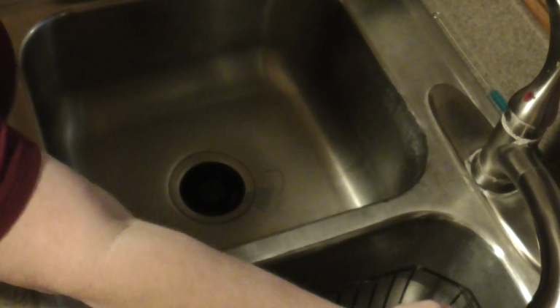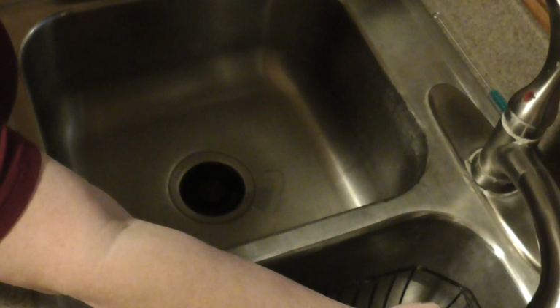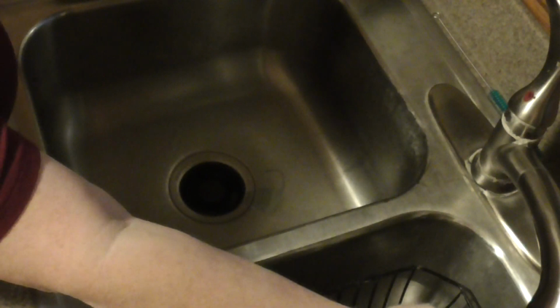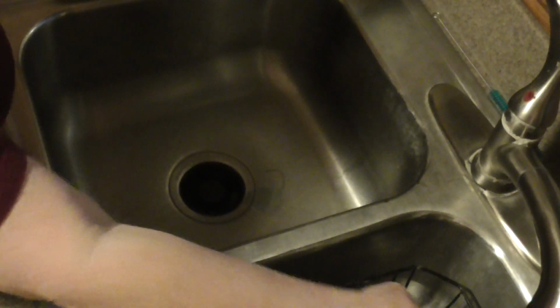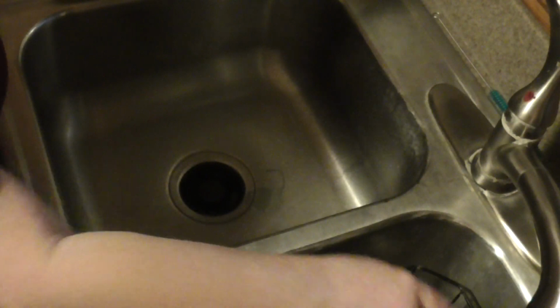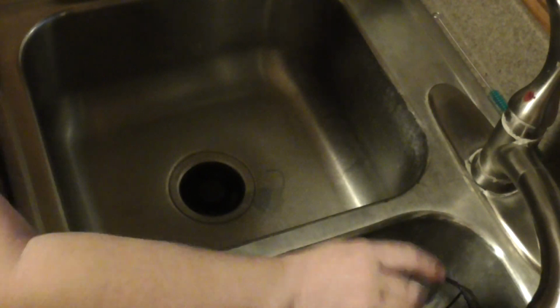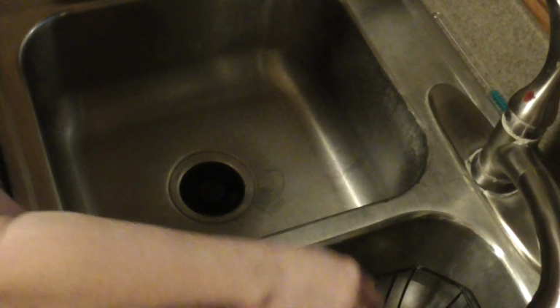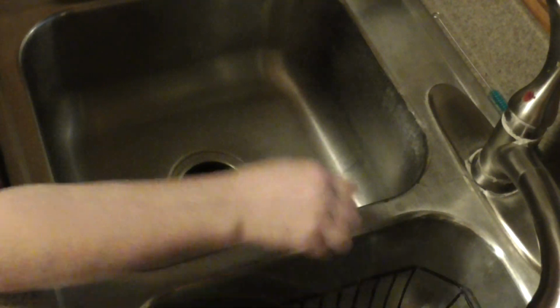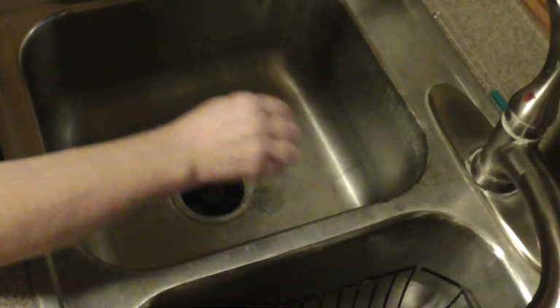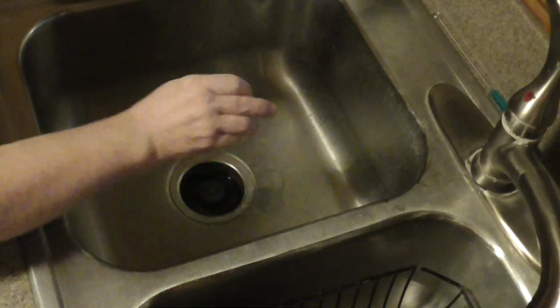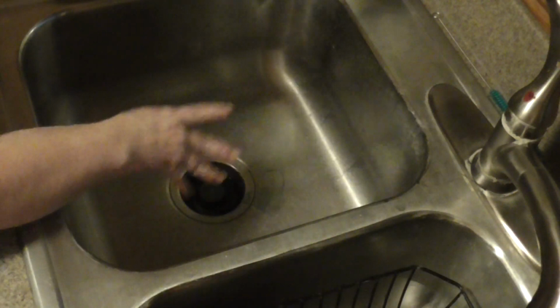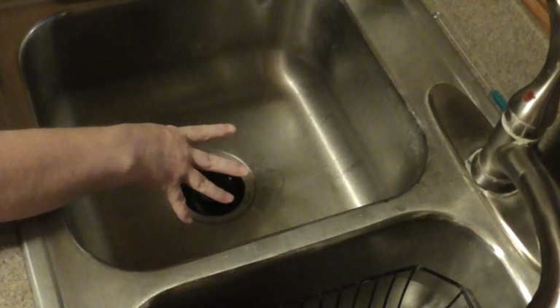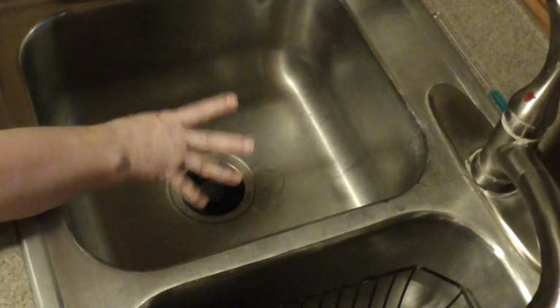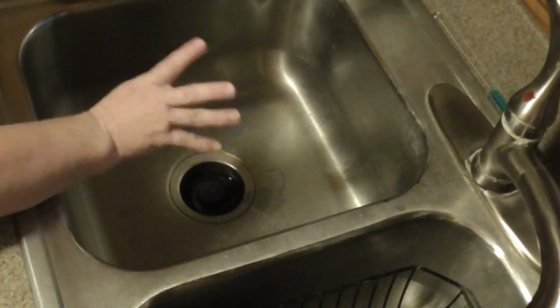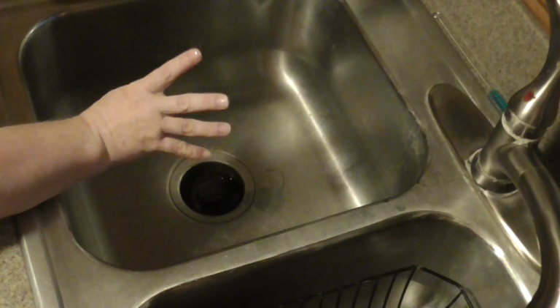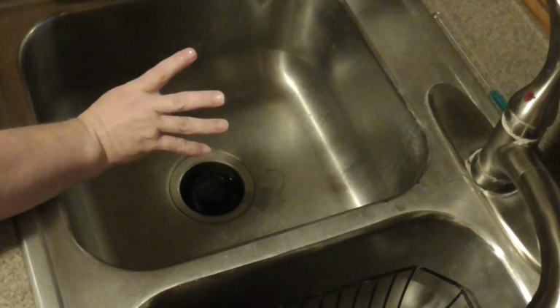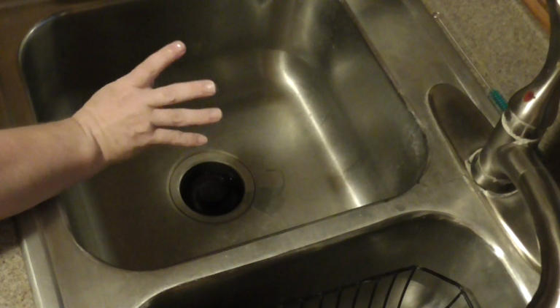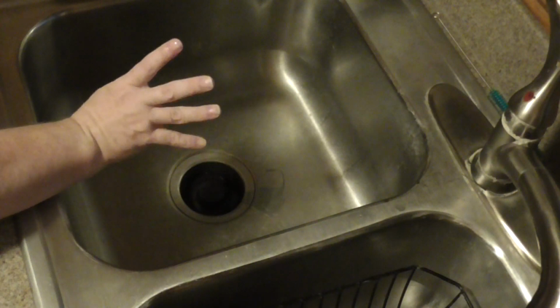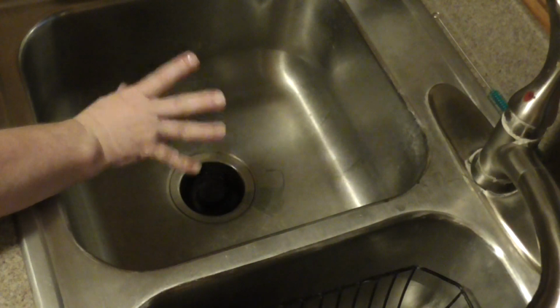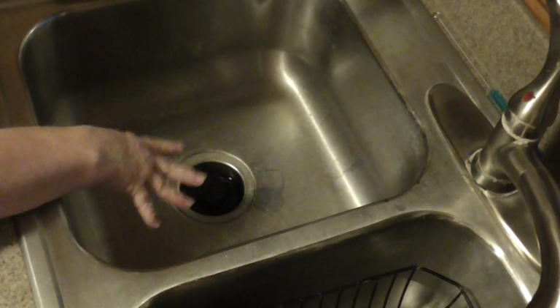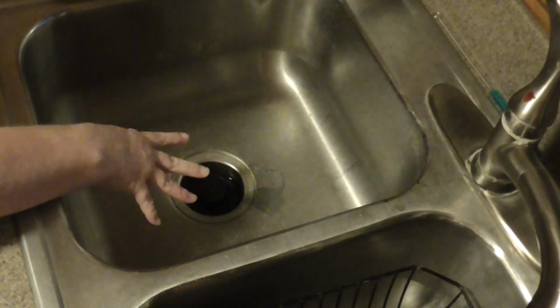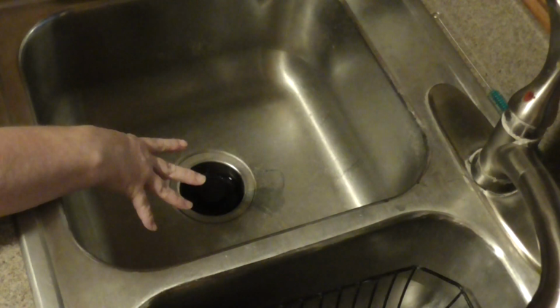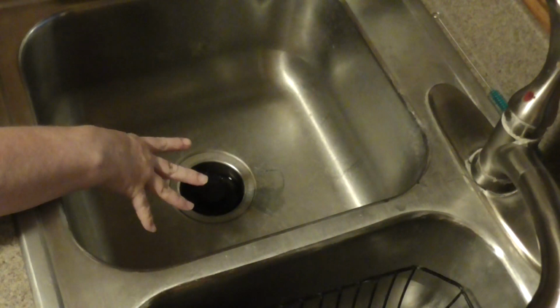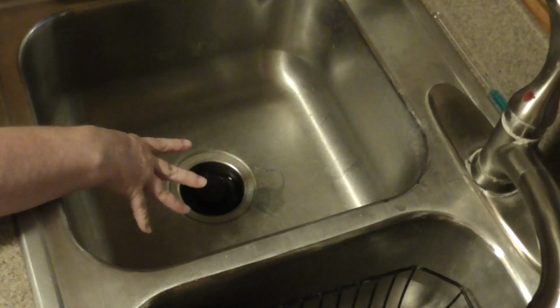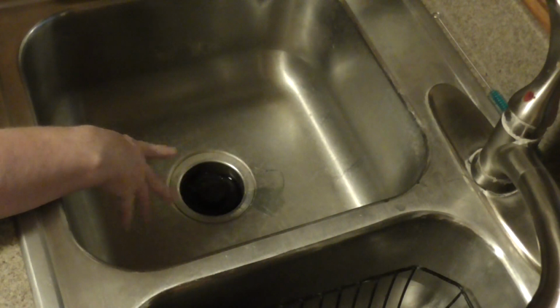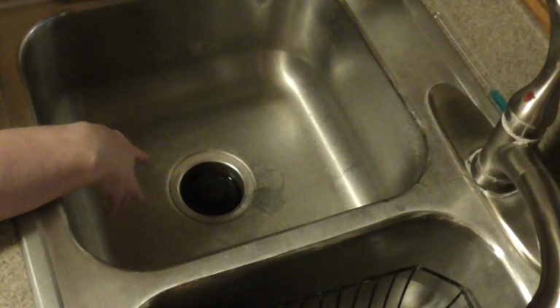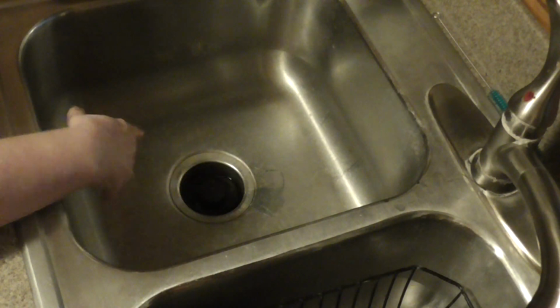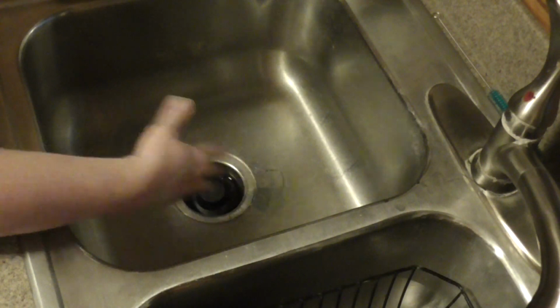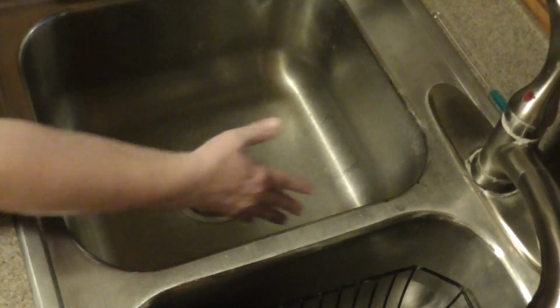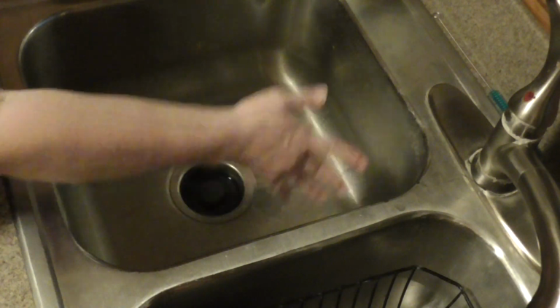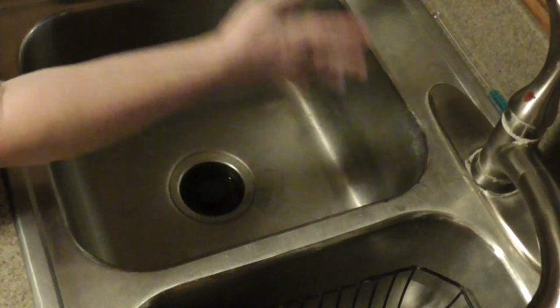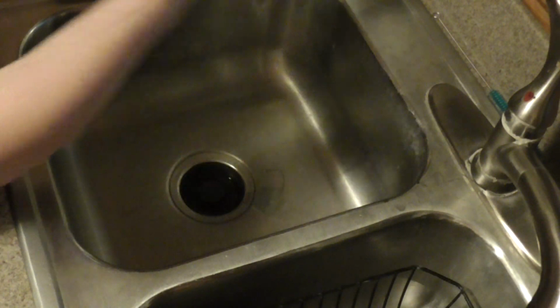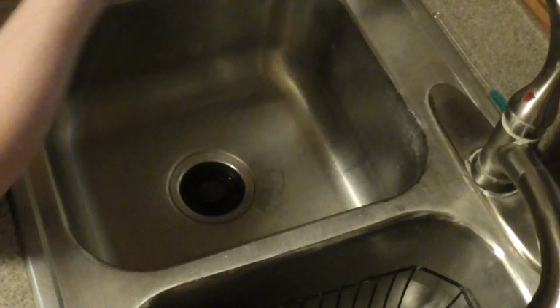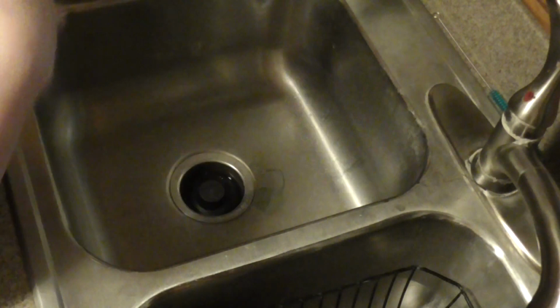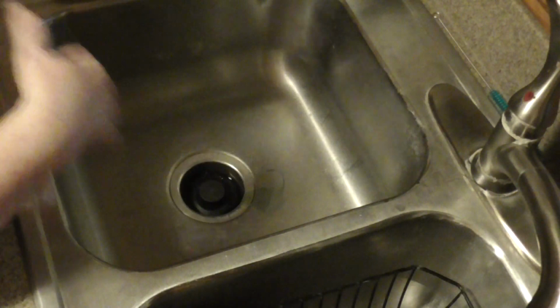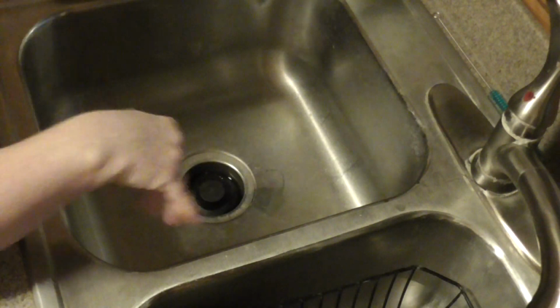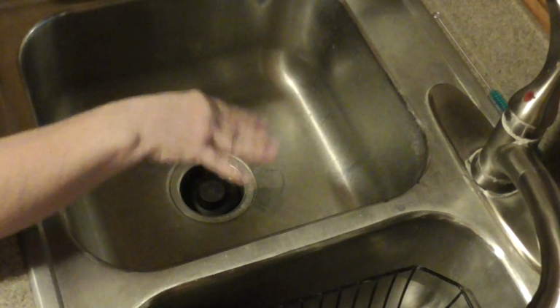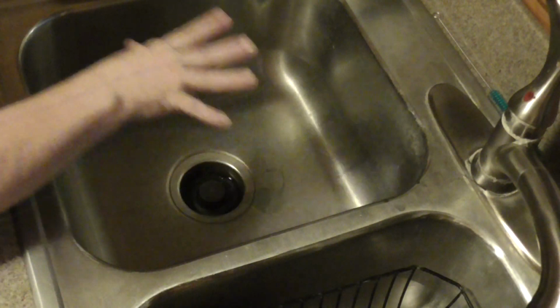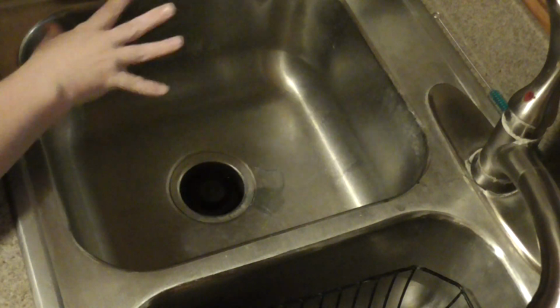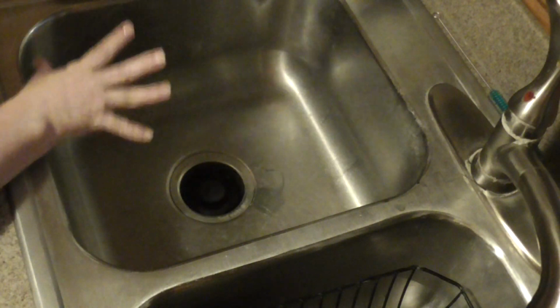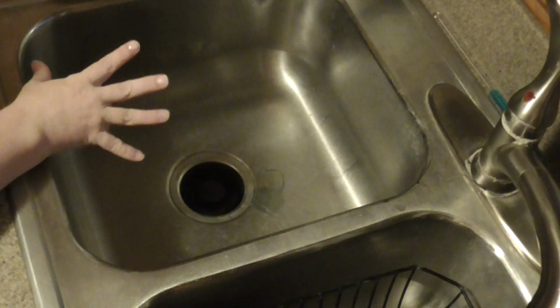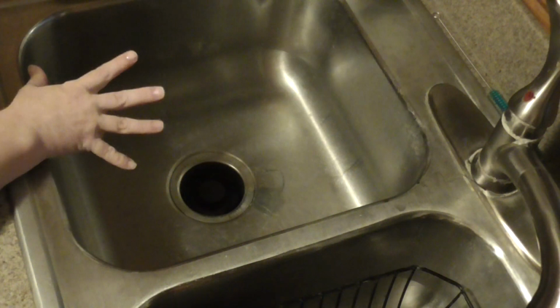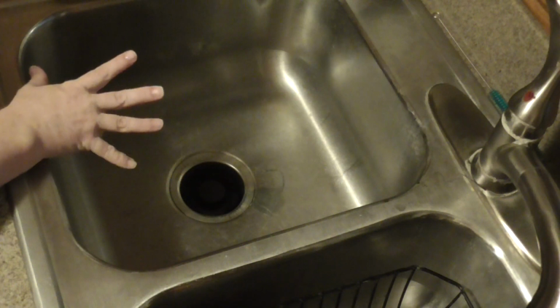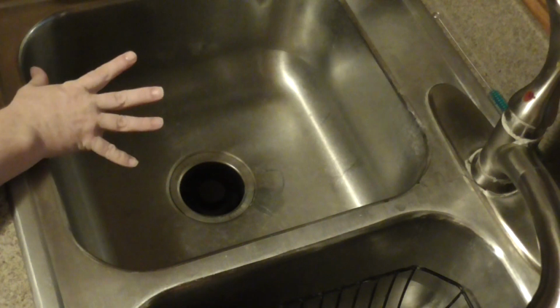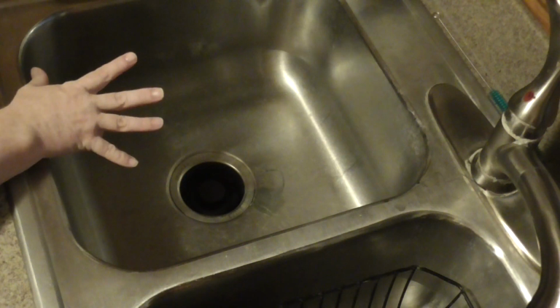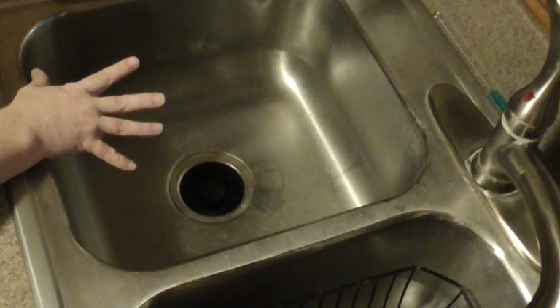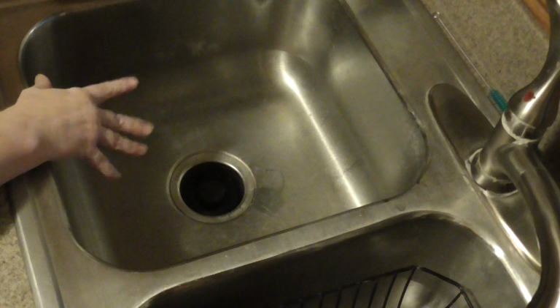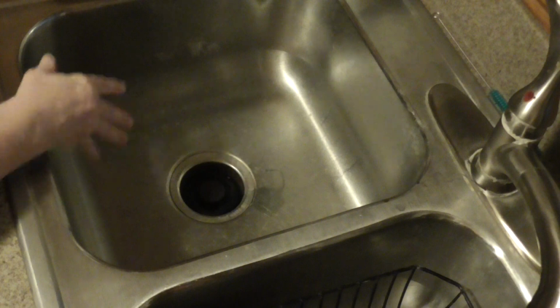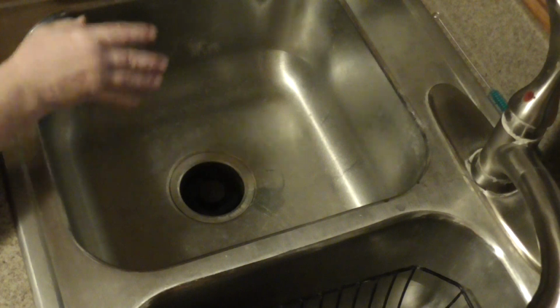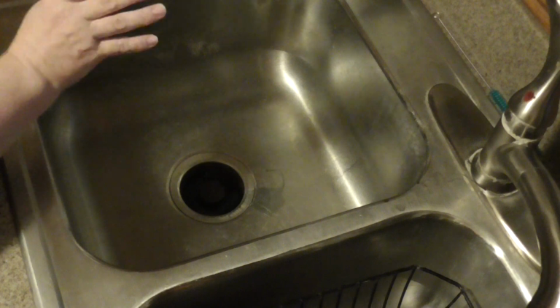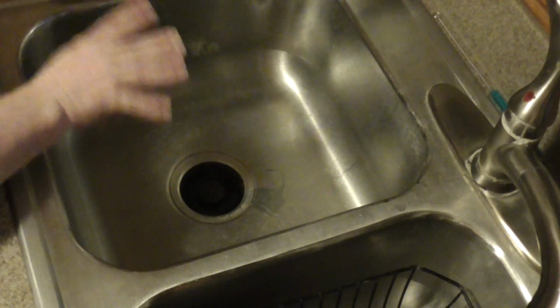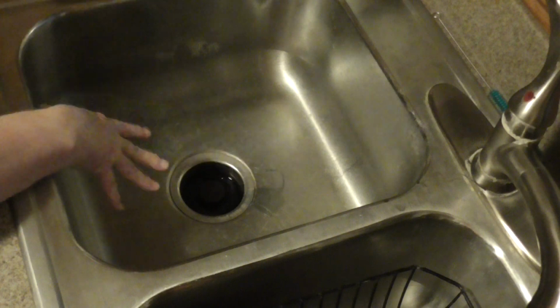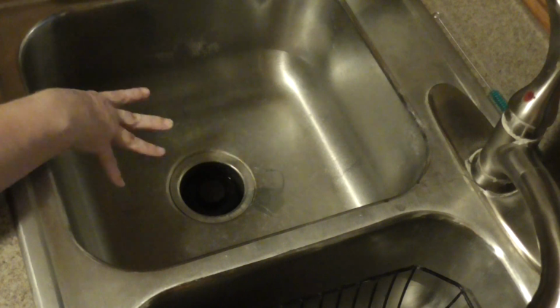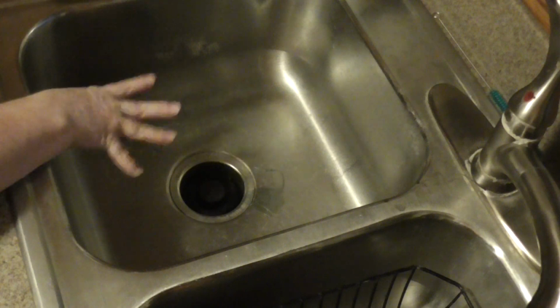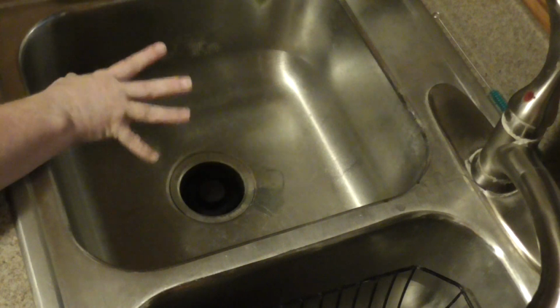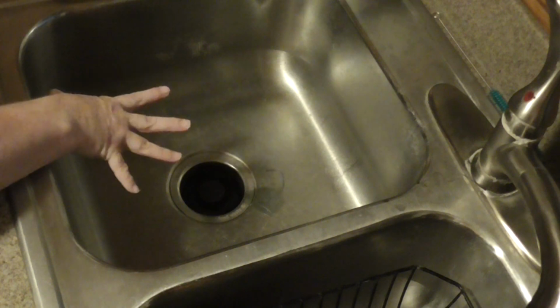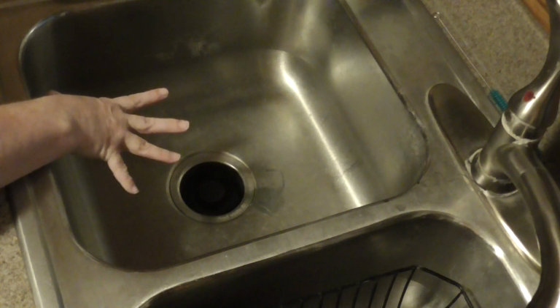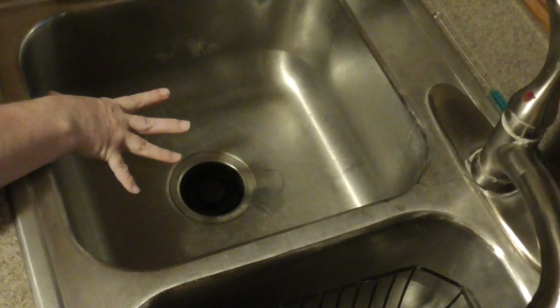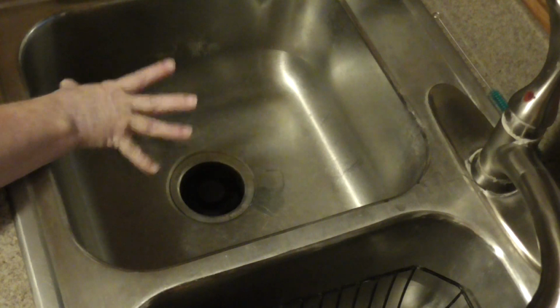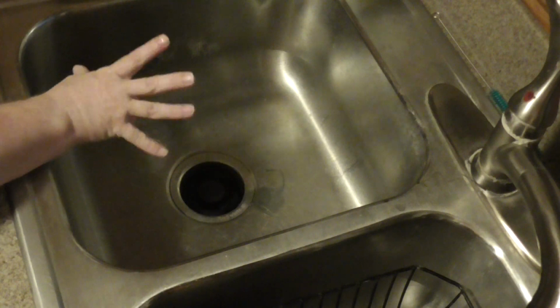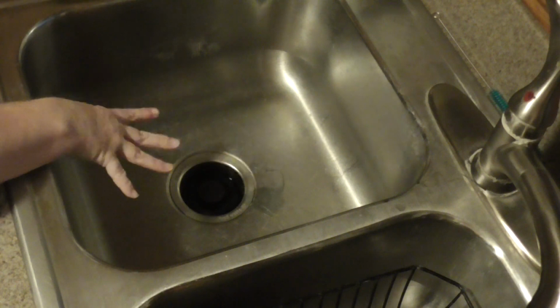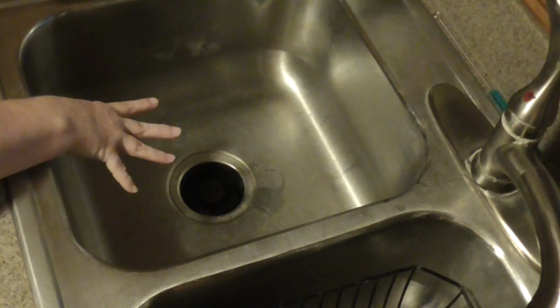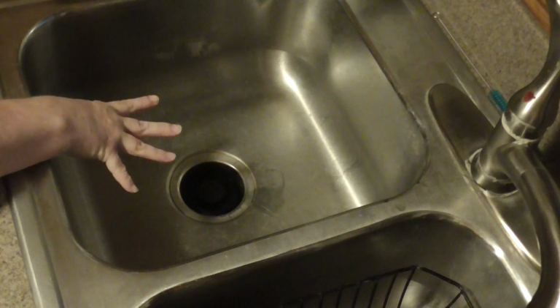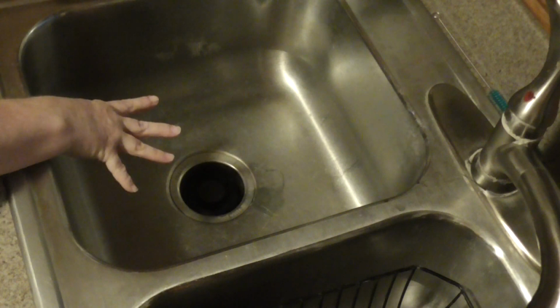Since I'm using the side with my garbage disposal, I scrape all my dishes first, then I fill my sink.